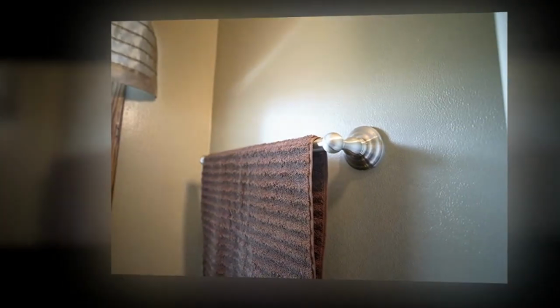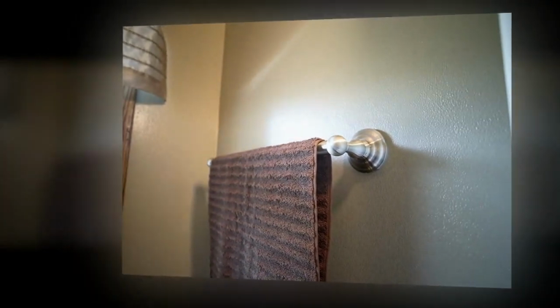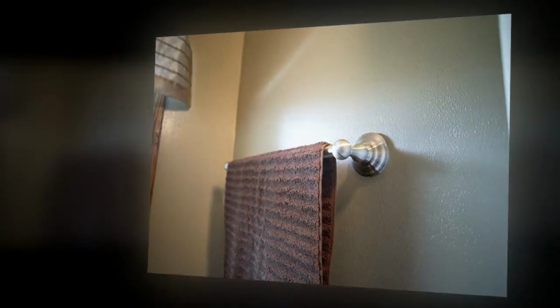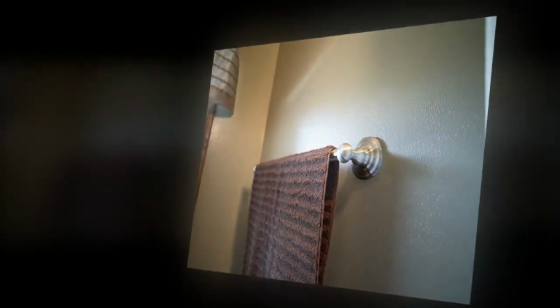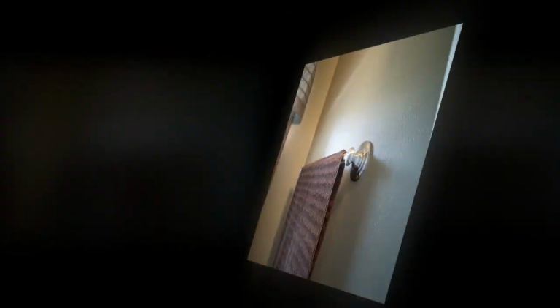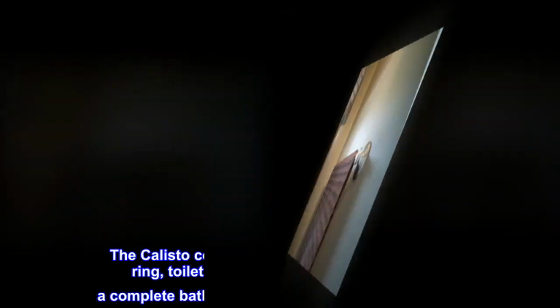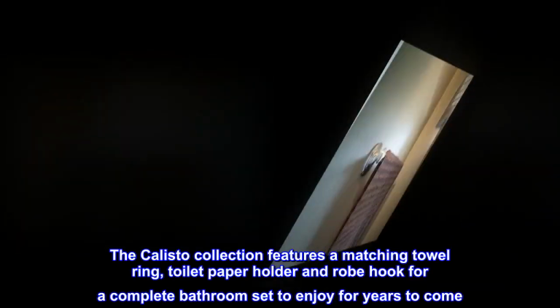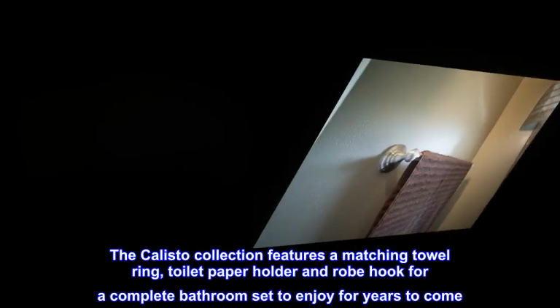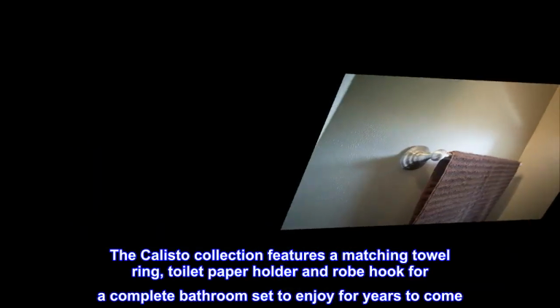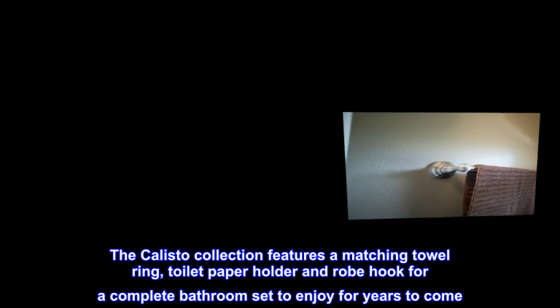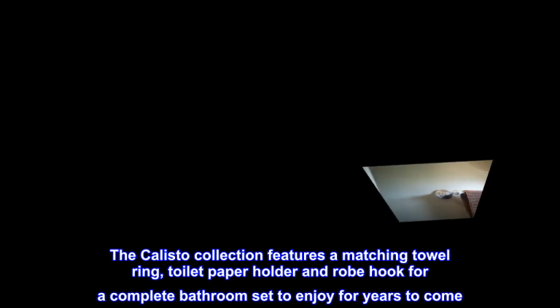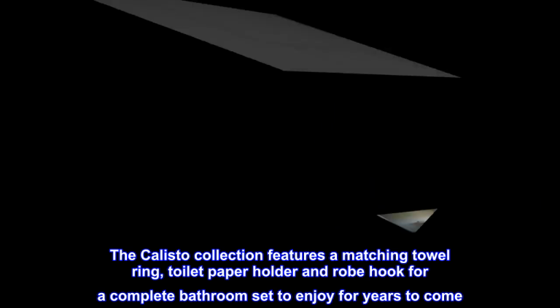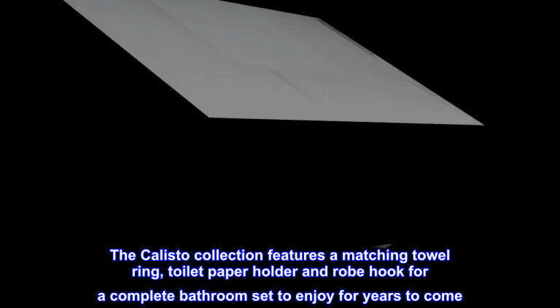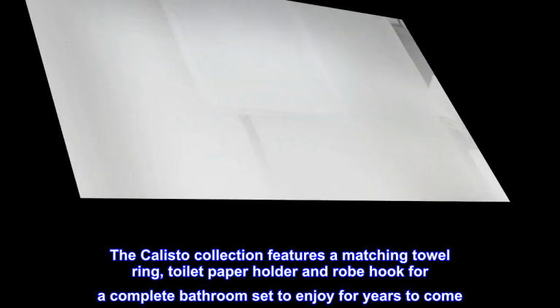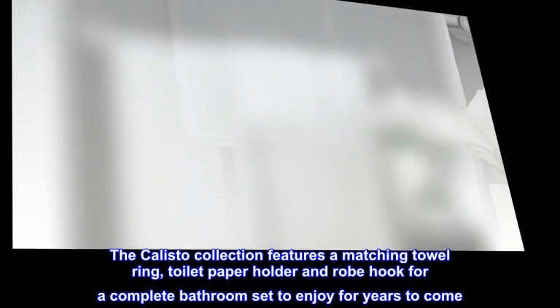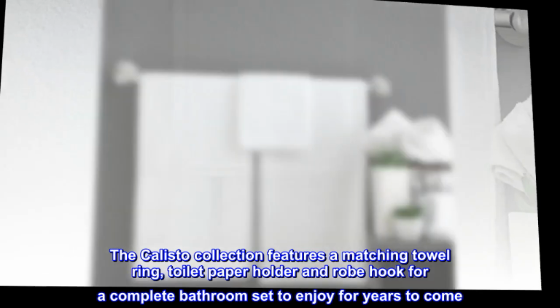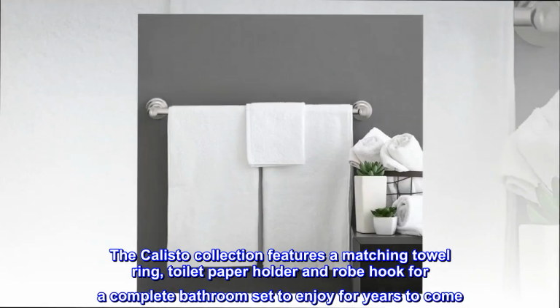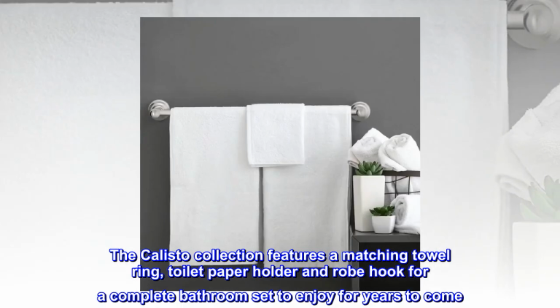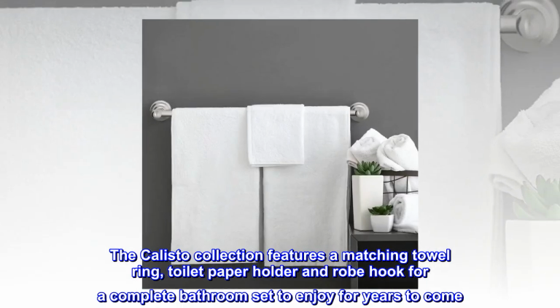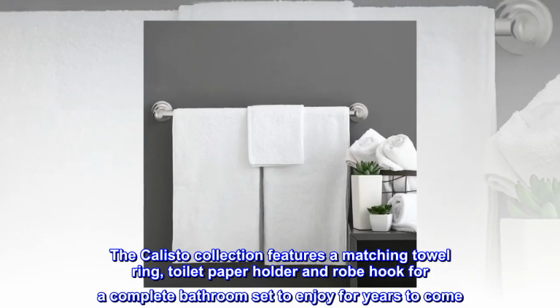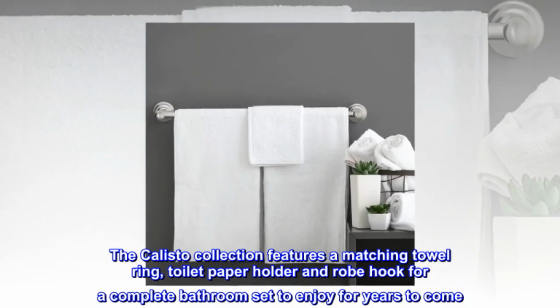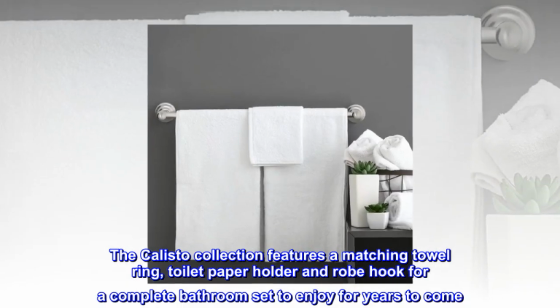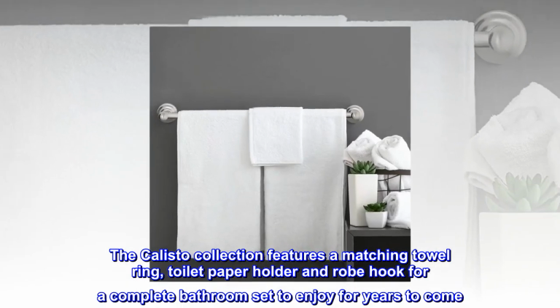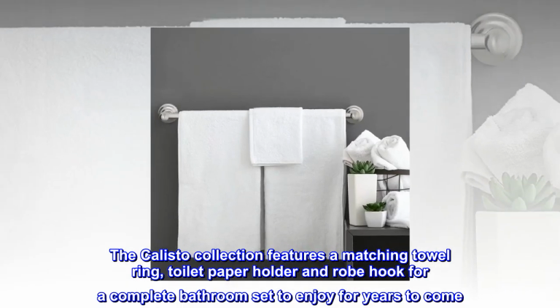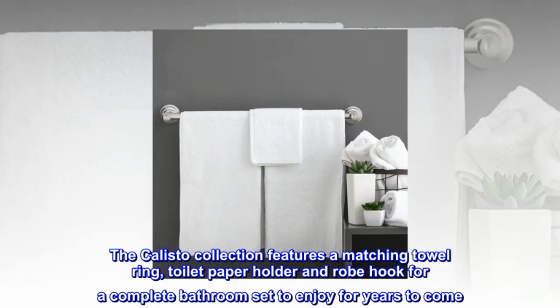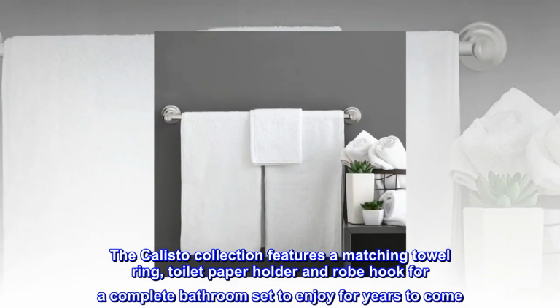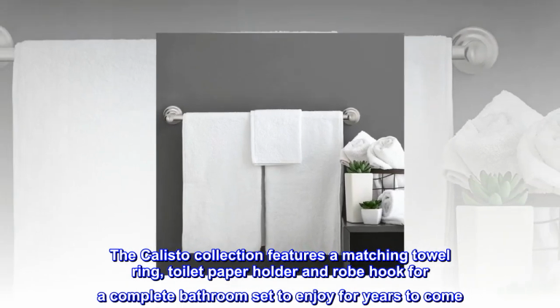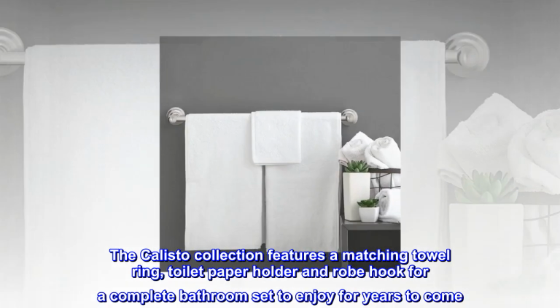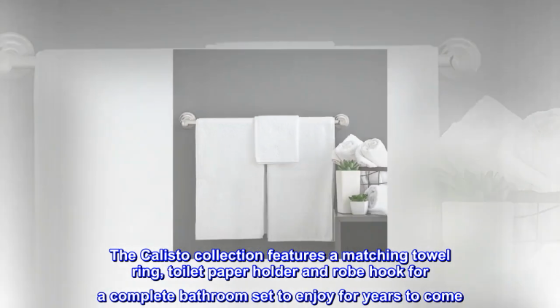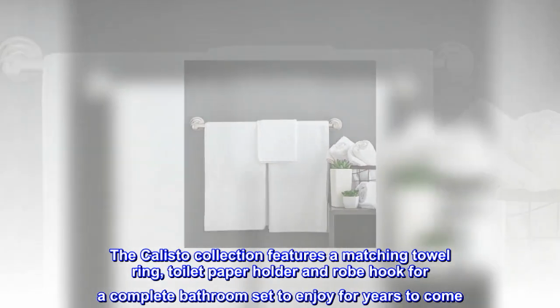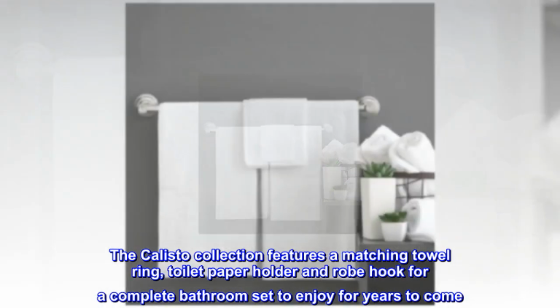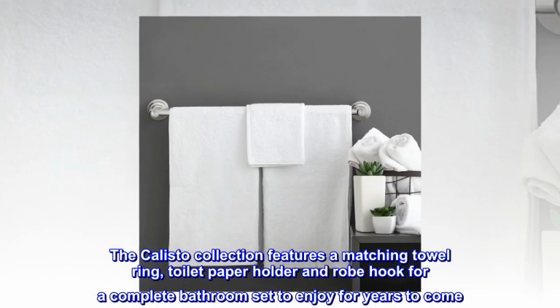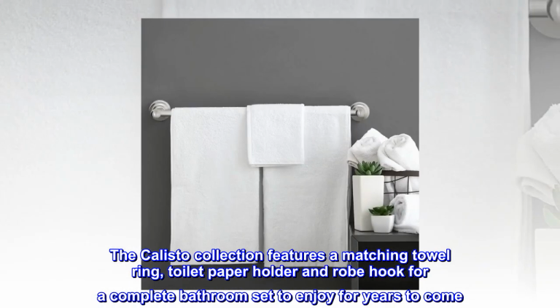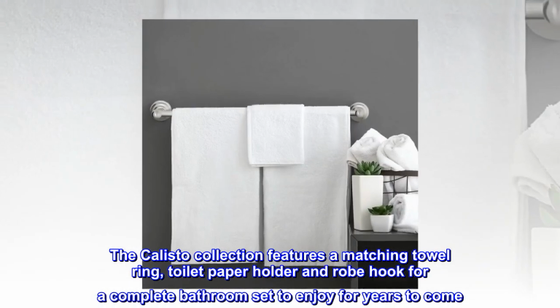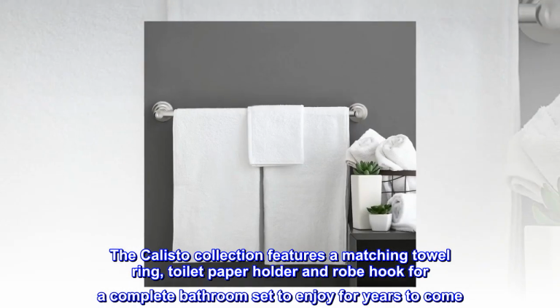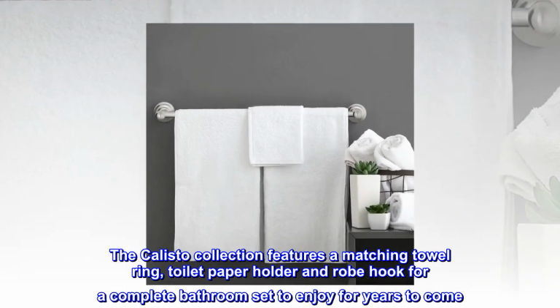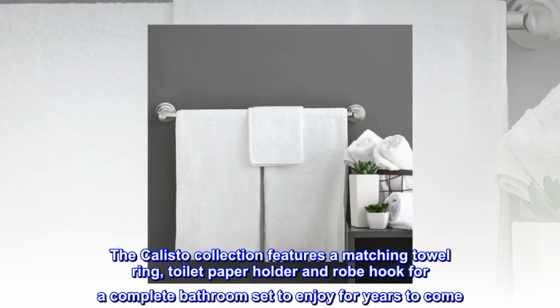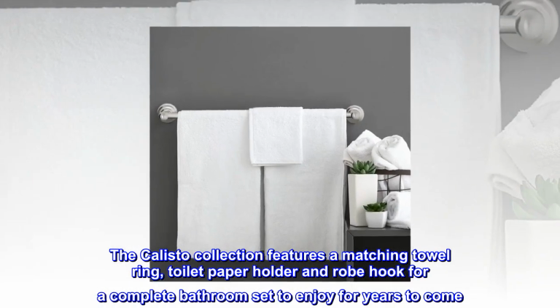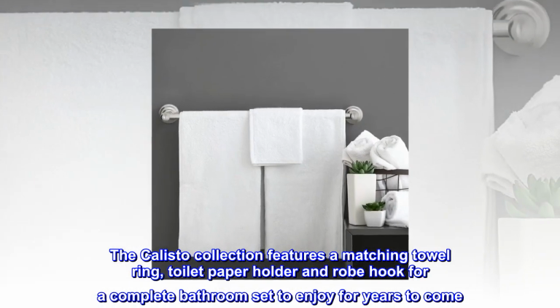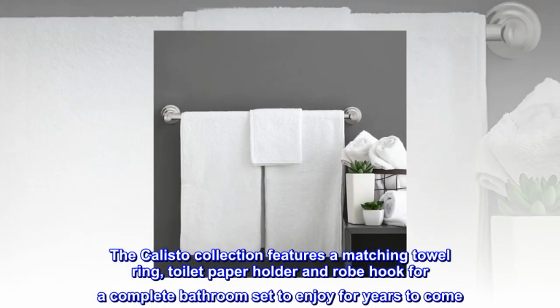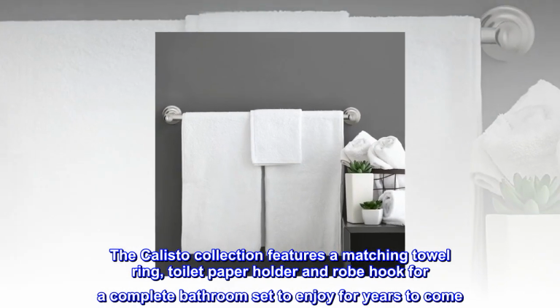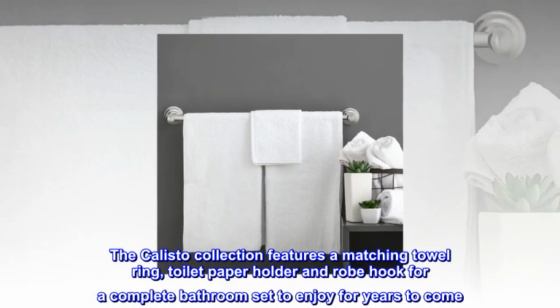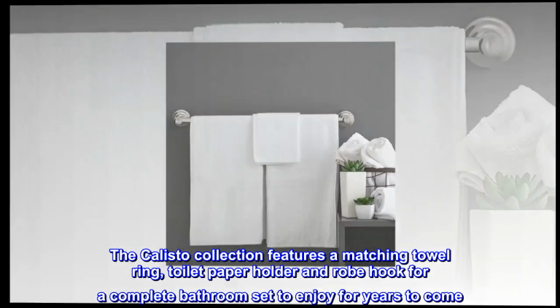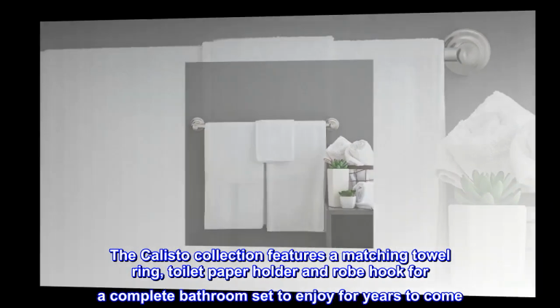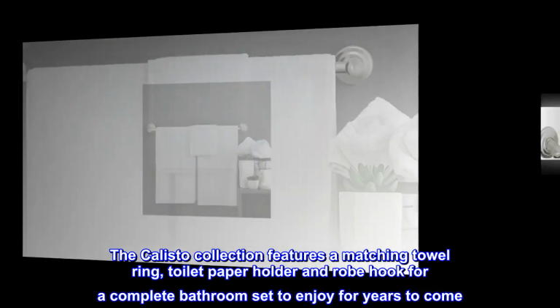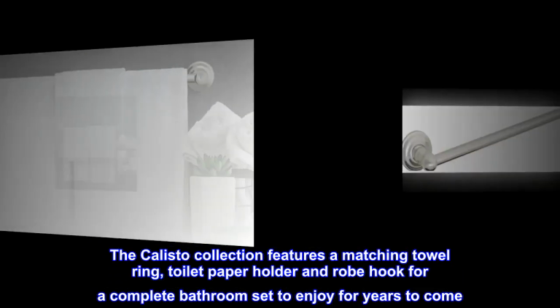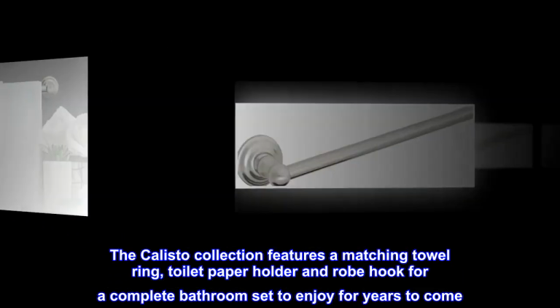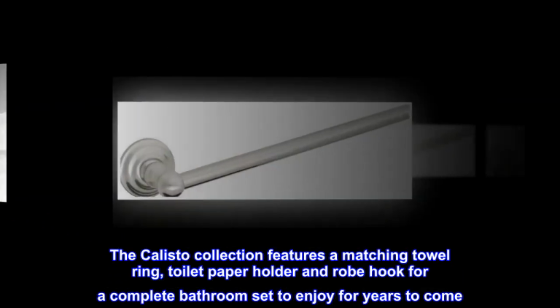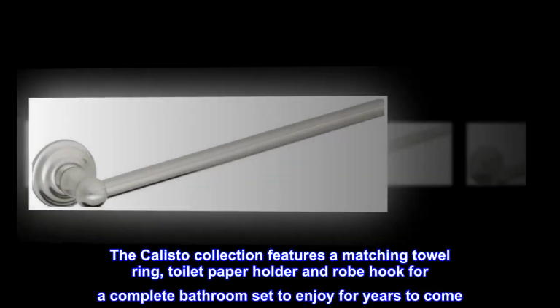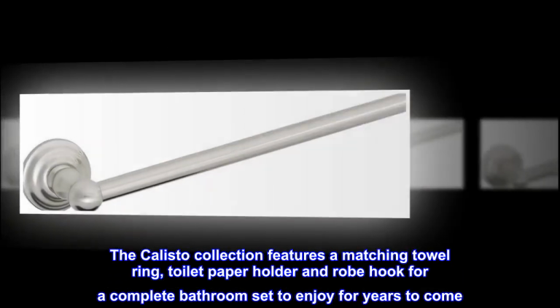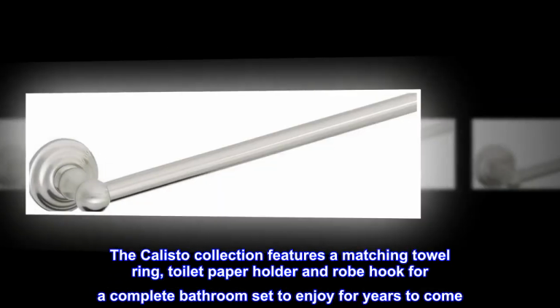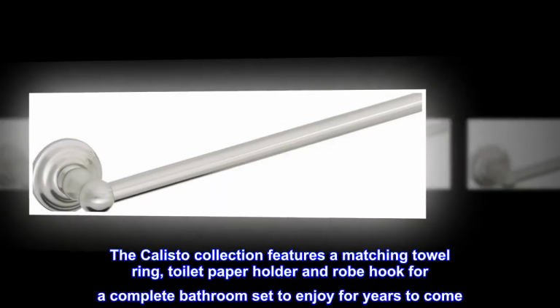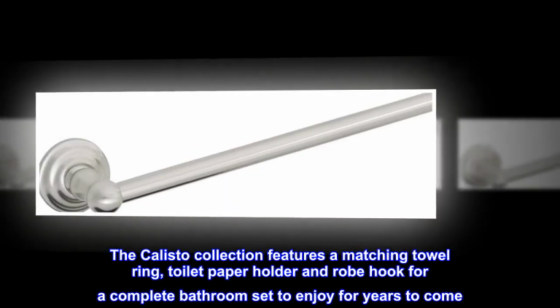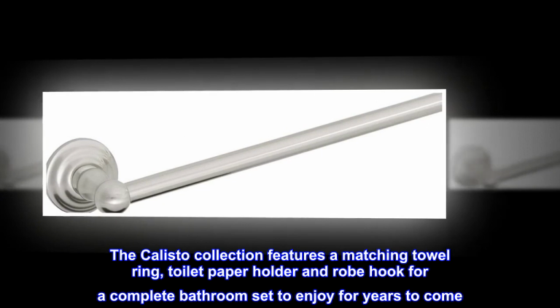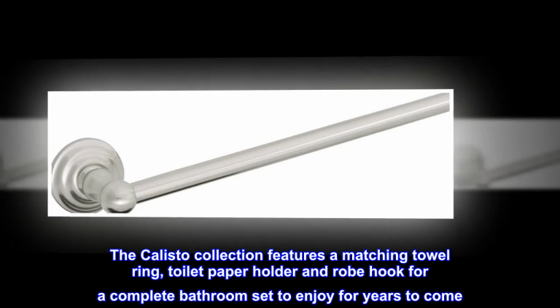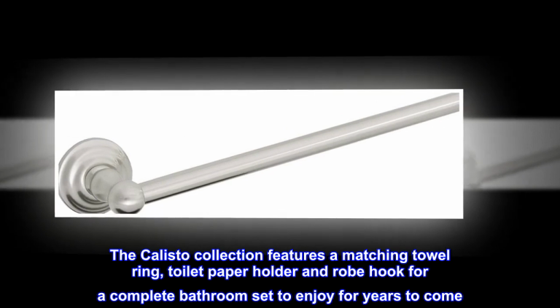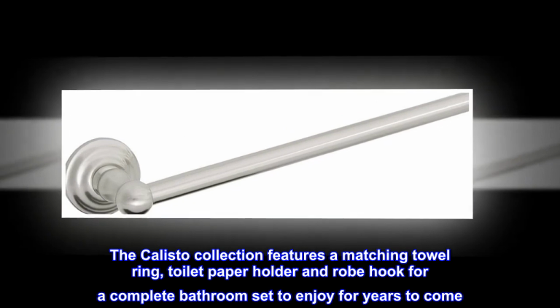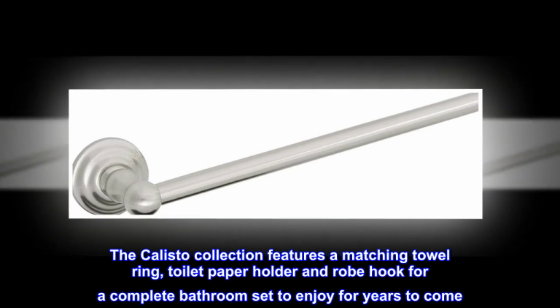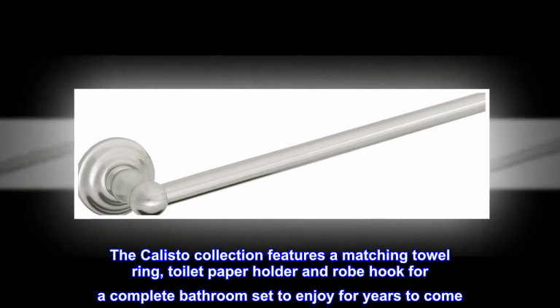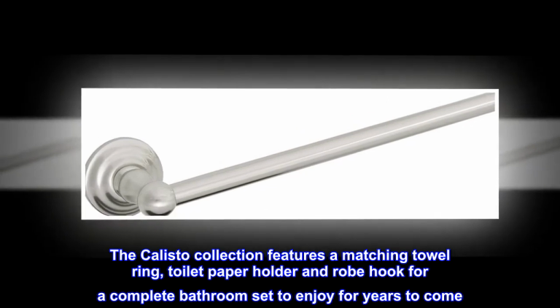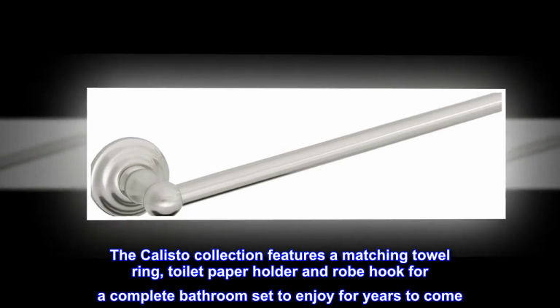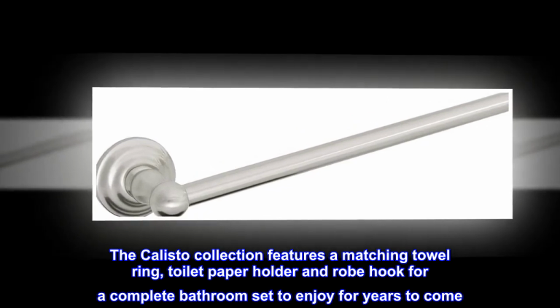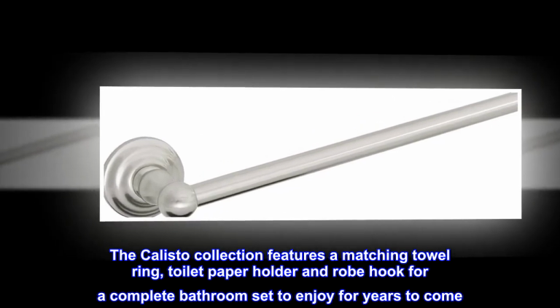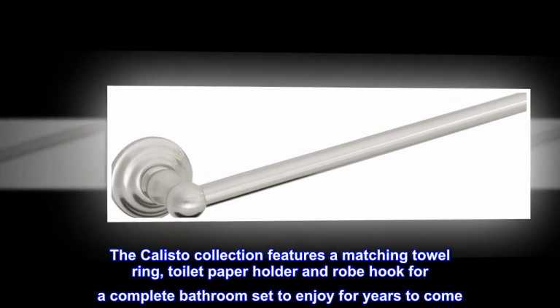The Callisto collection features a matching towel ring, toilet paper holder and robe hook for a complete bathroom set to enjoy for years to come.